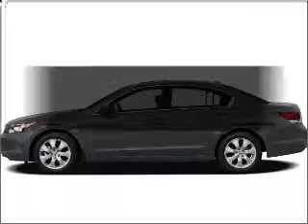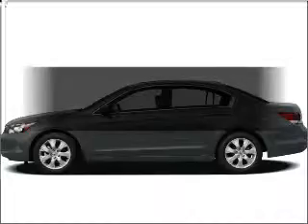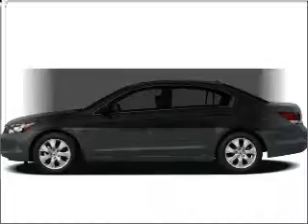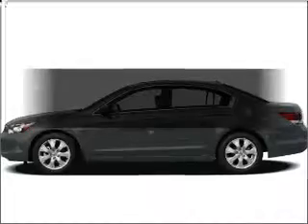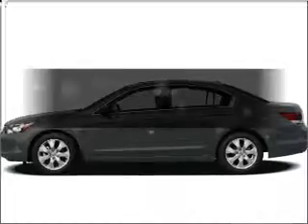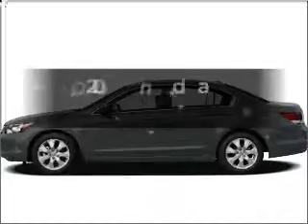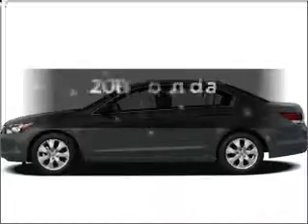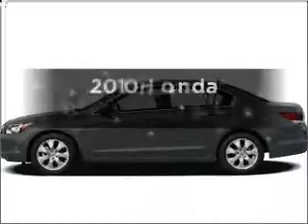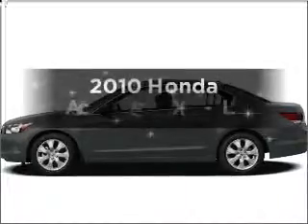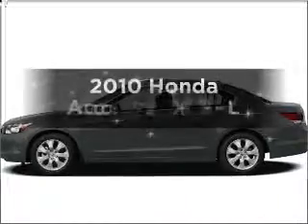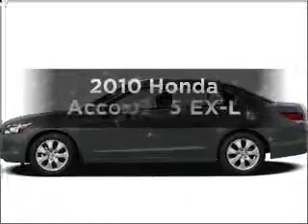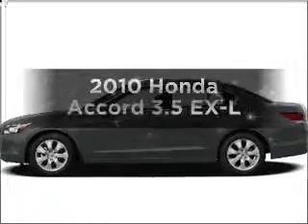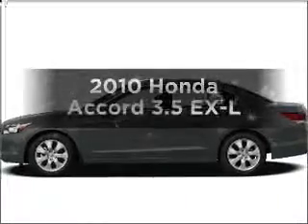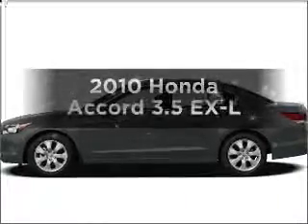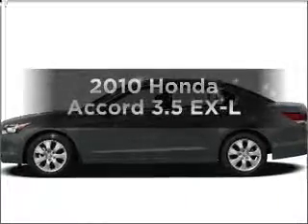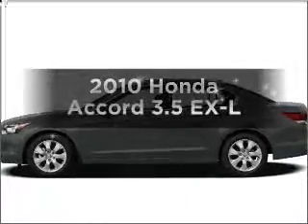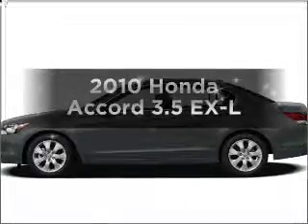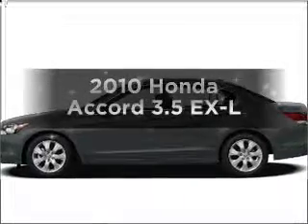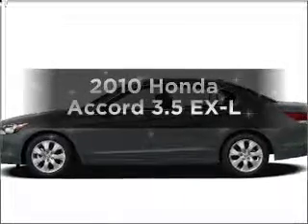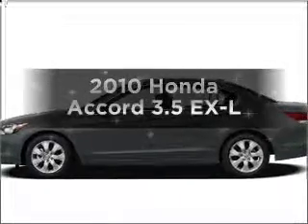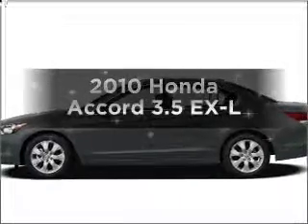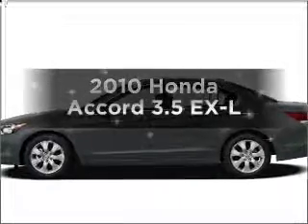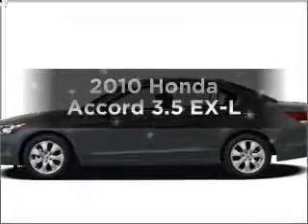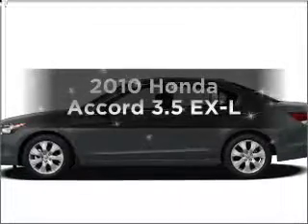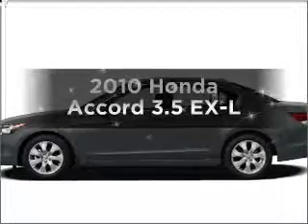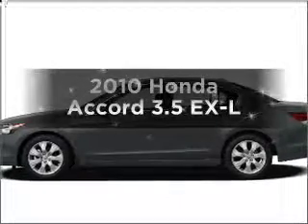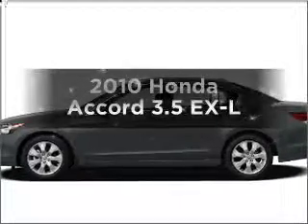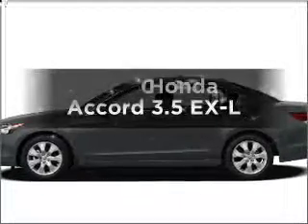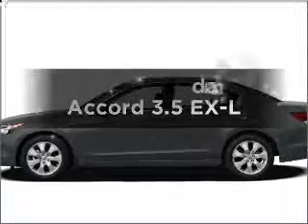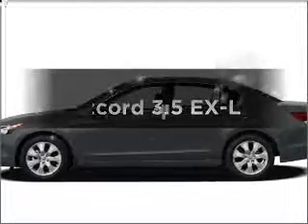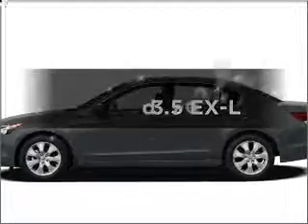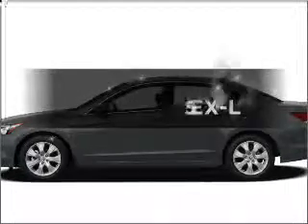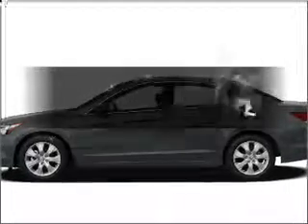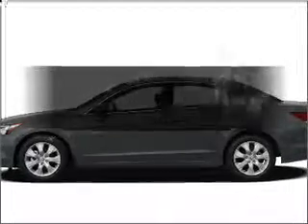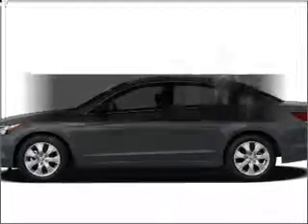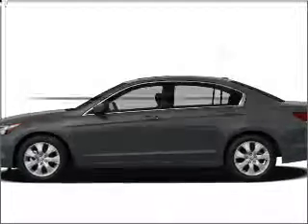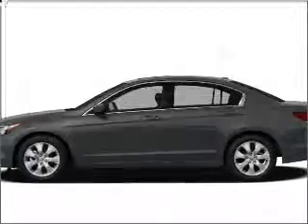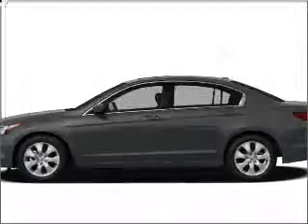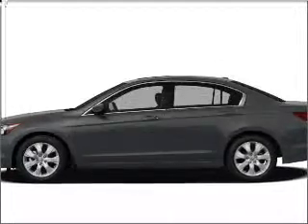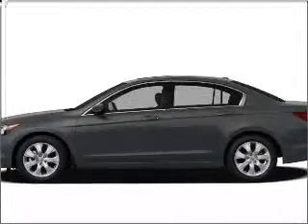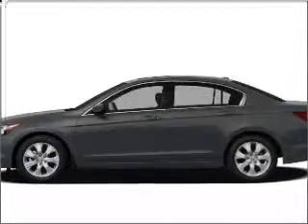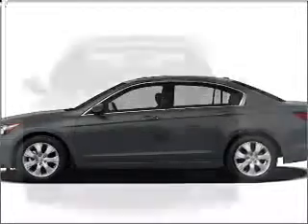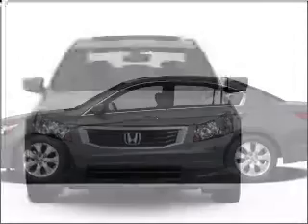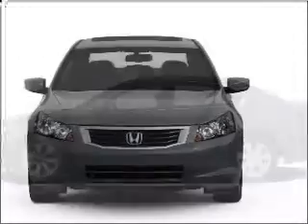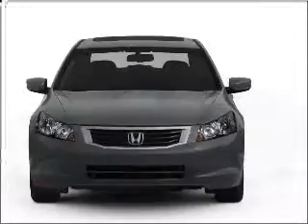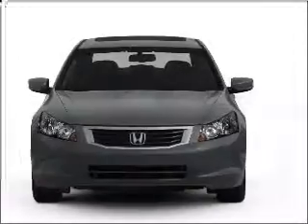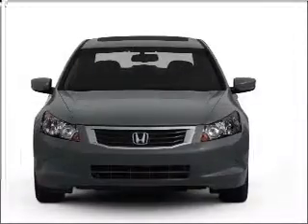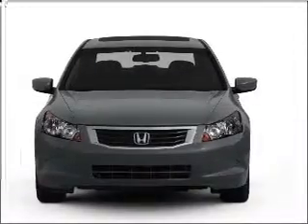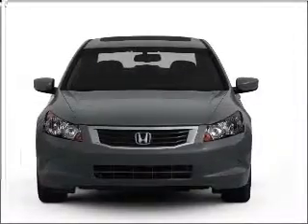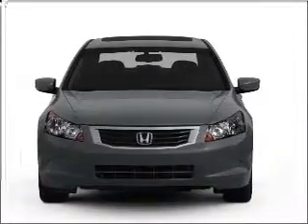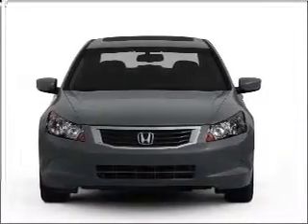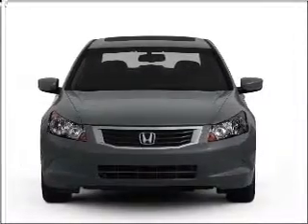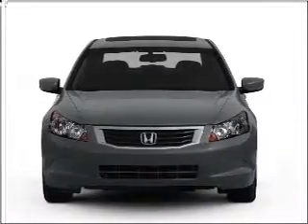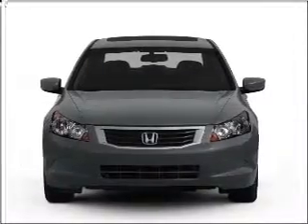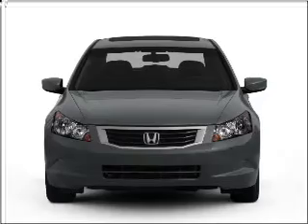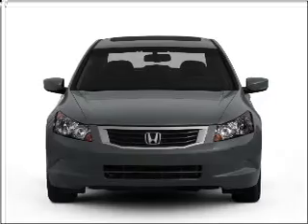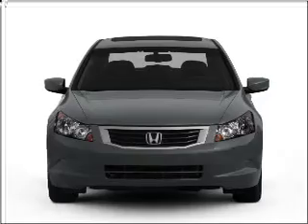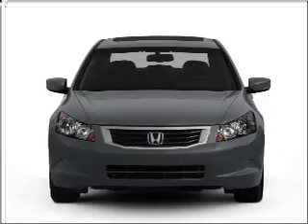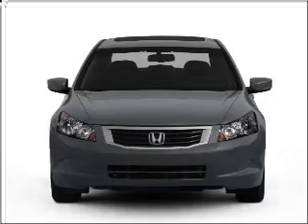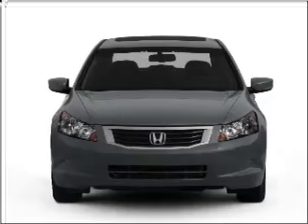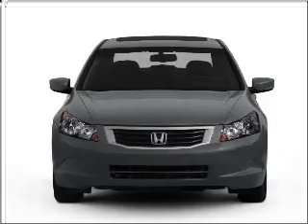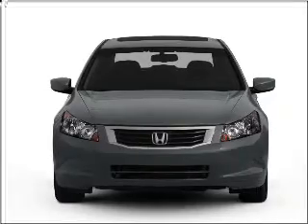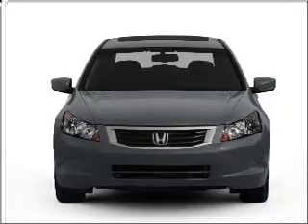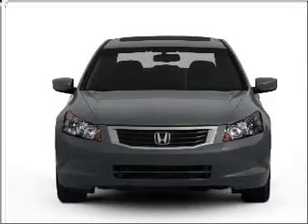Get noticed in this 2010 Honda Accord. If you're looking for a first-rate auto, this one could be yours today.